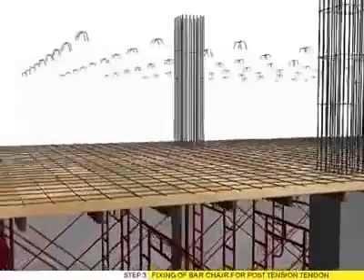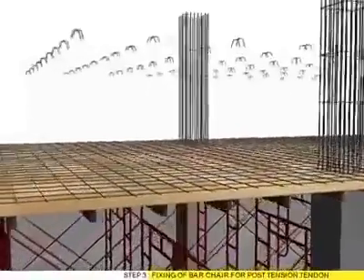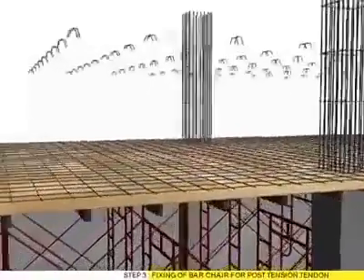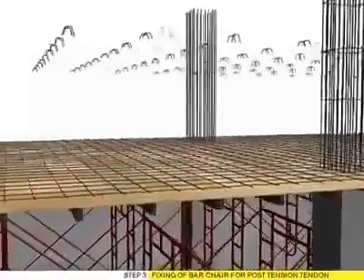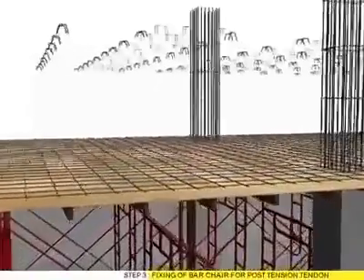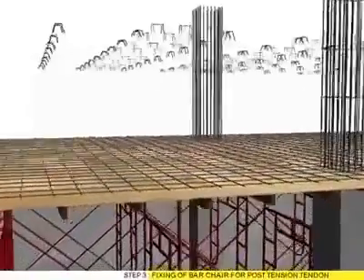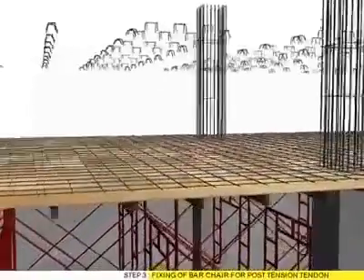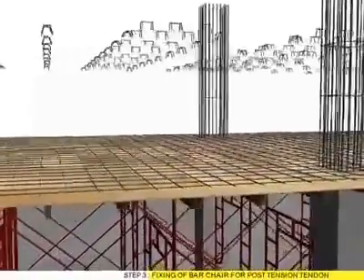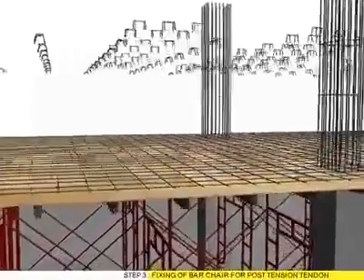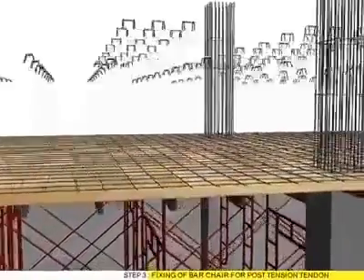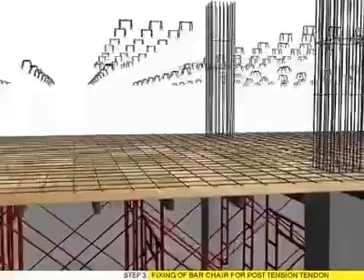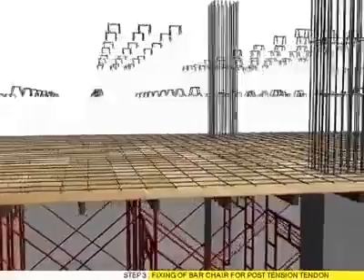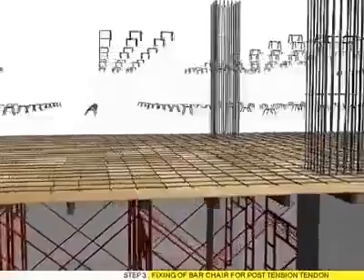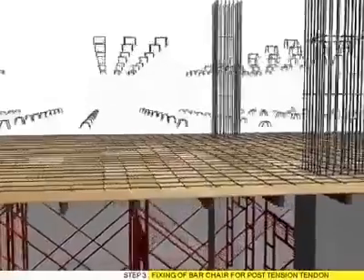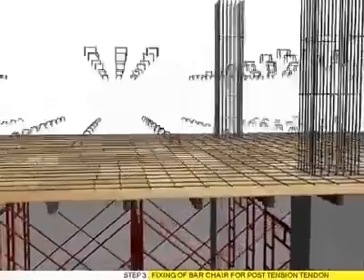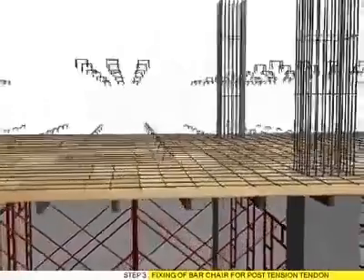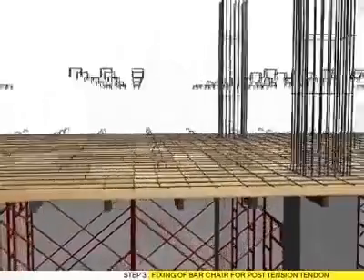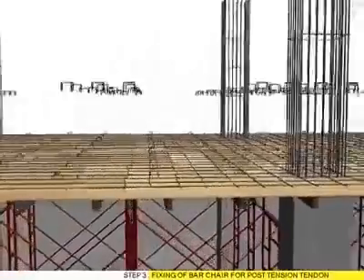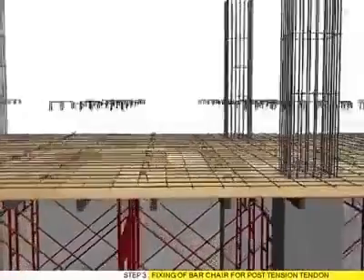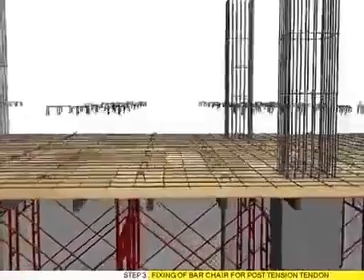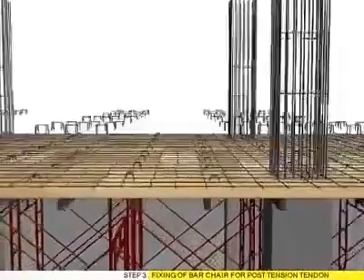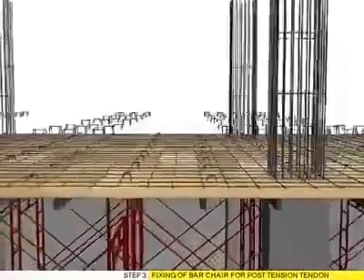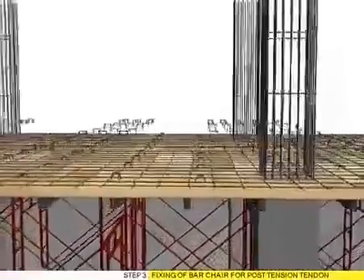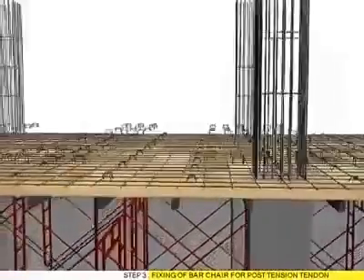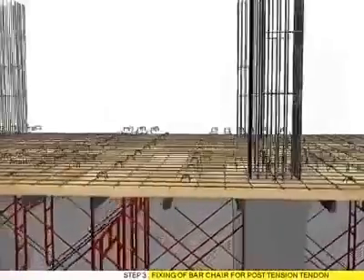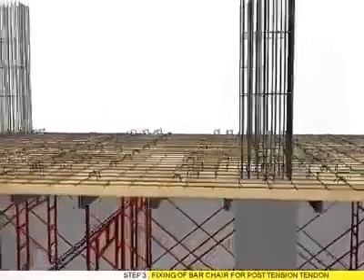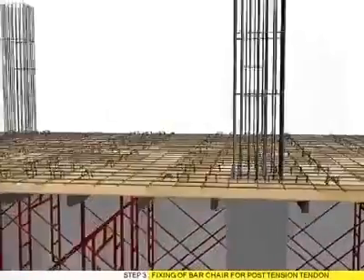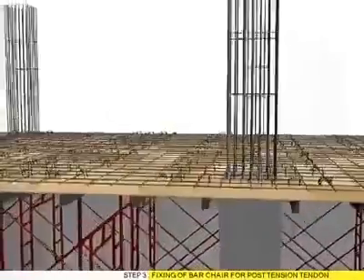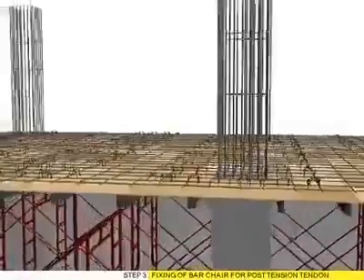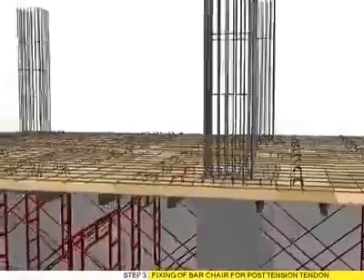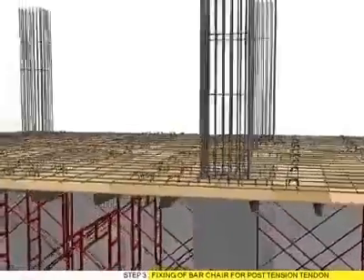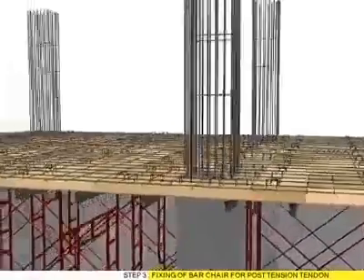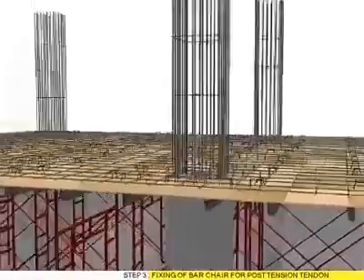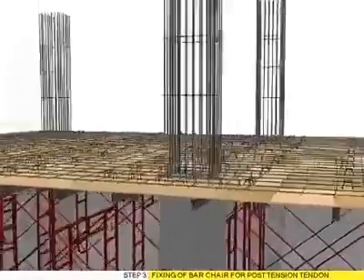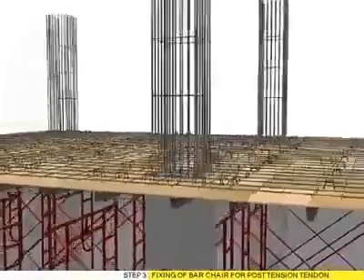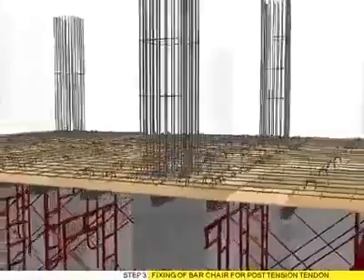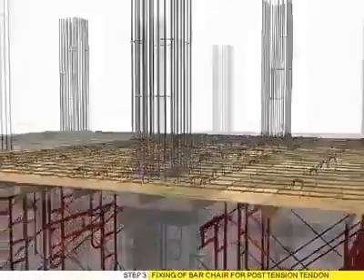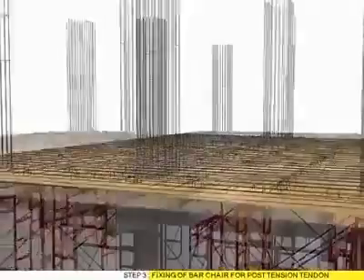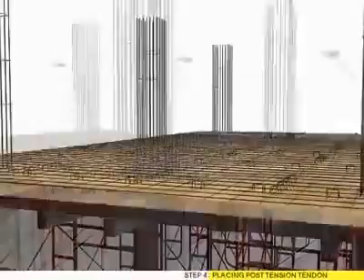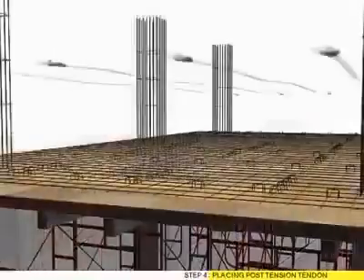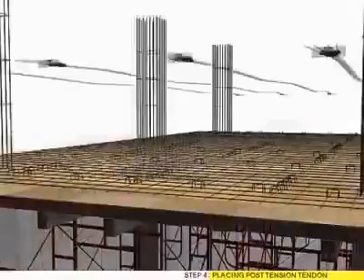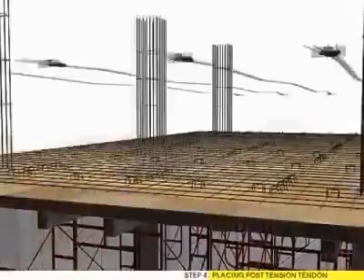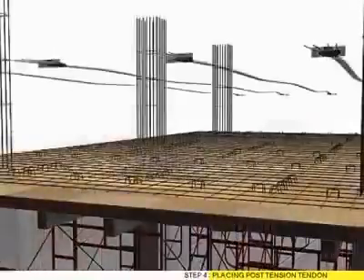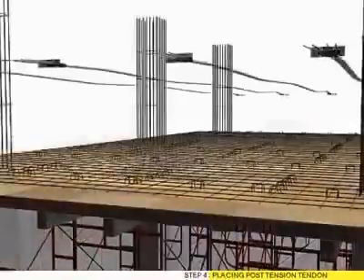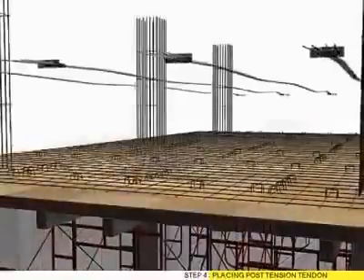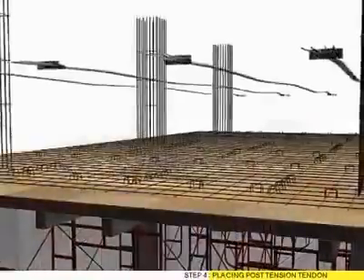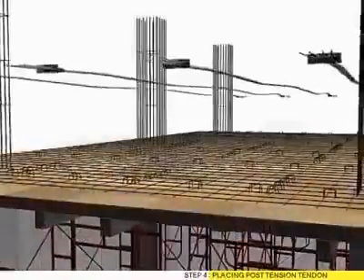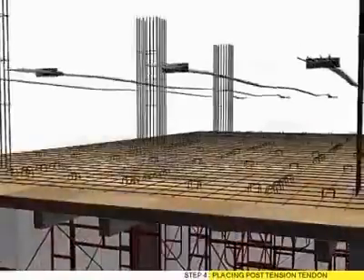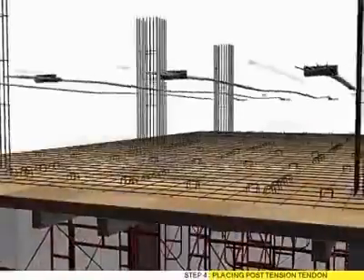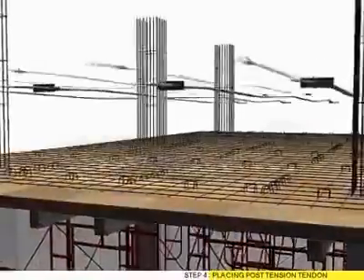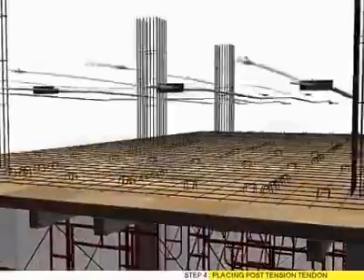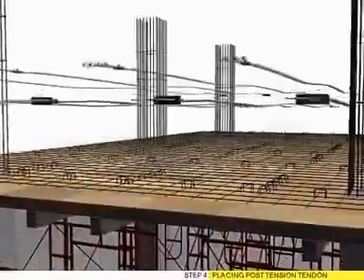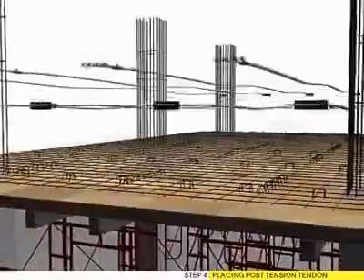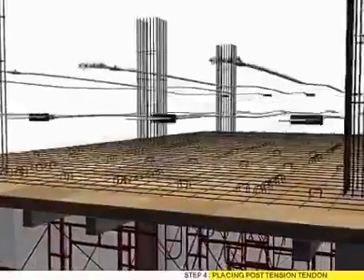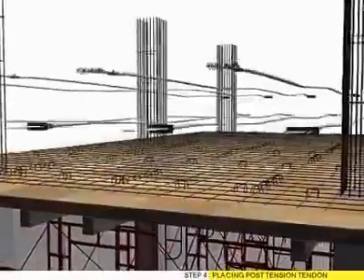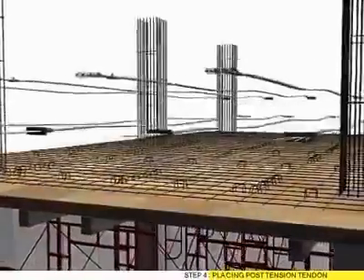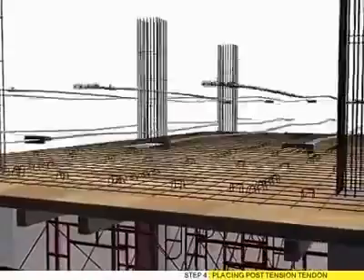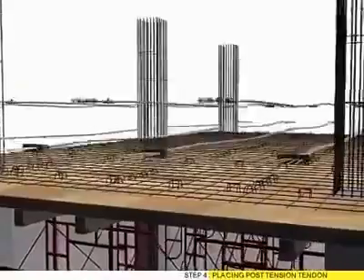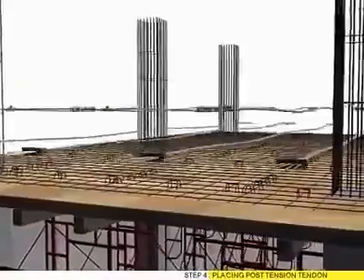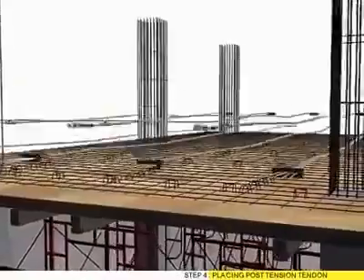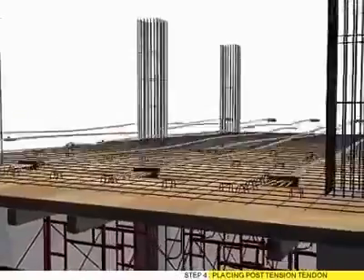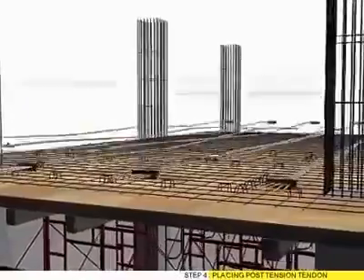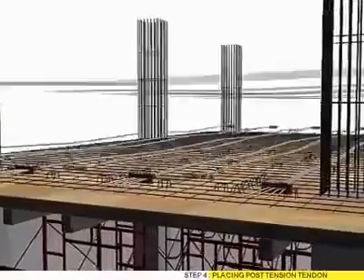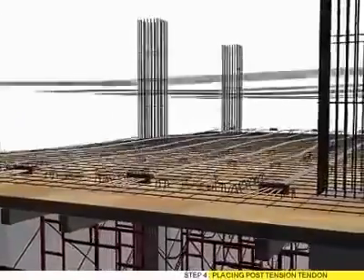Step 3: Fixing of bar chair for post tension tendon. Step 4: Pressing post tension tendon.